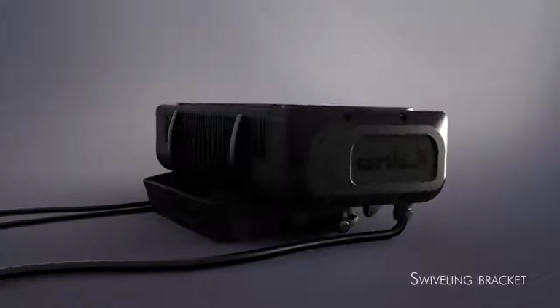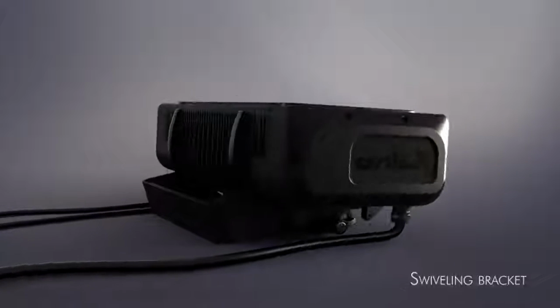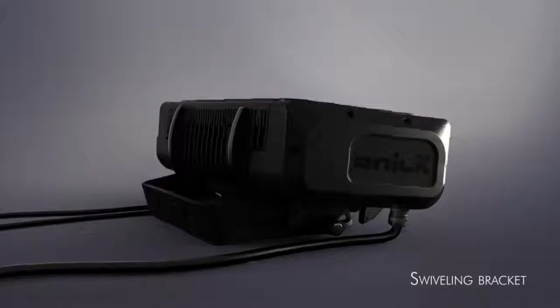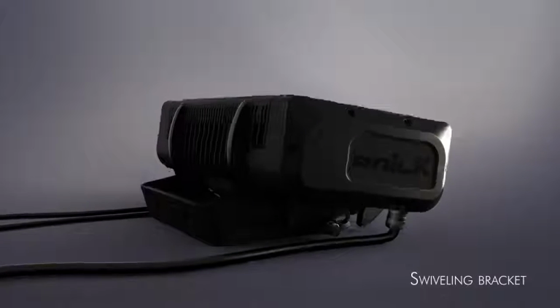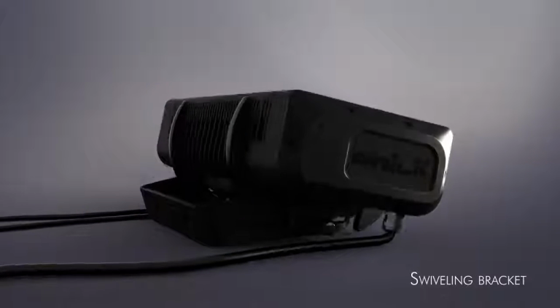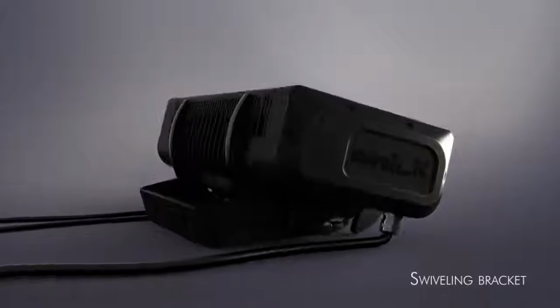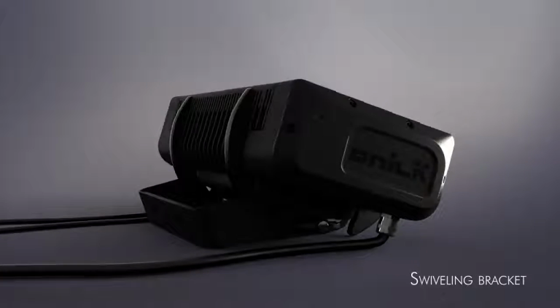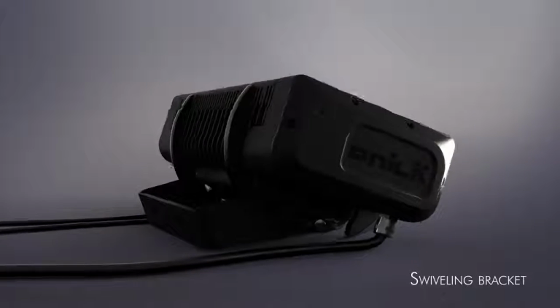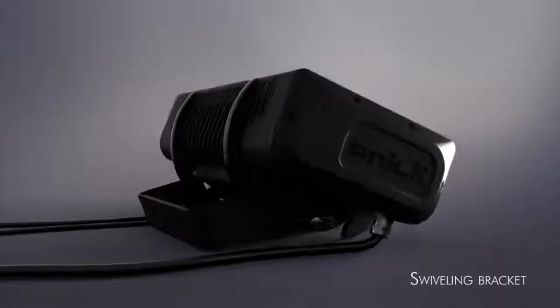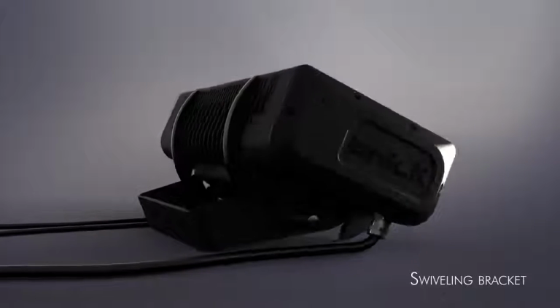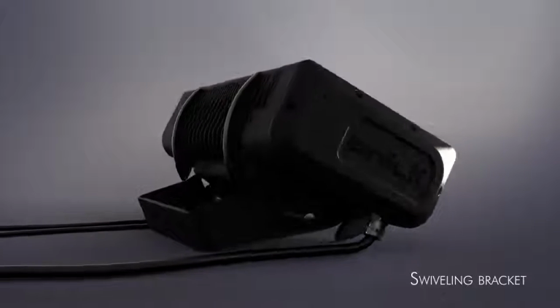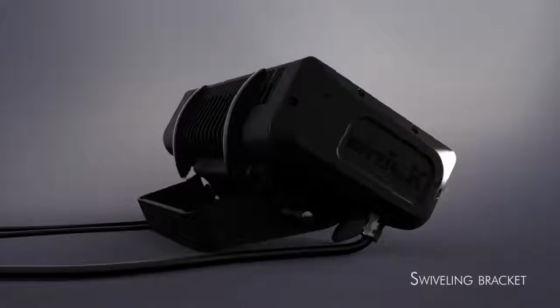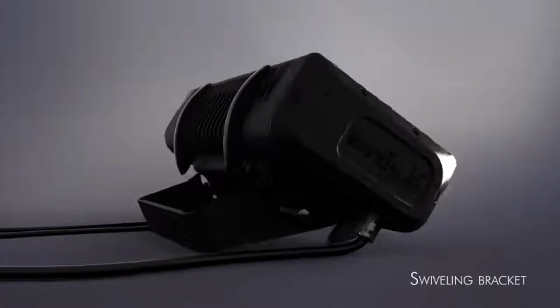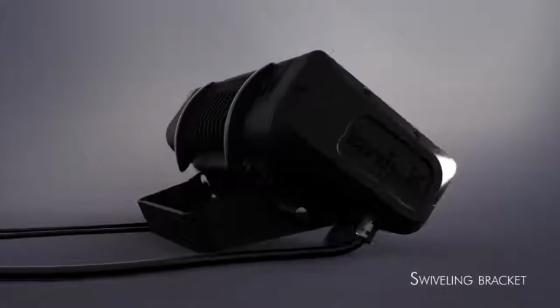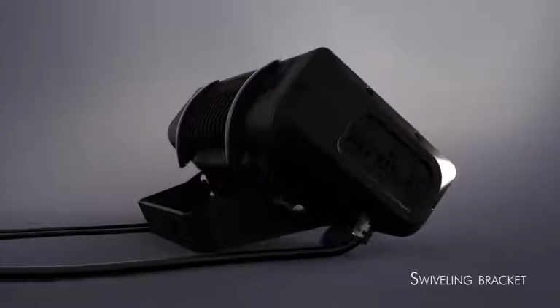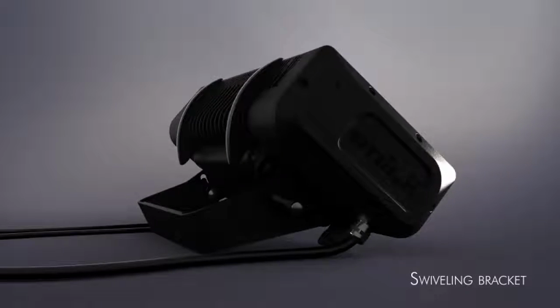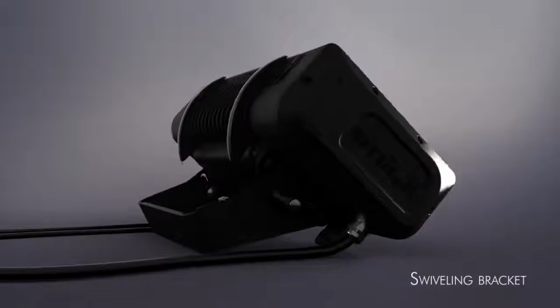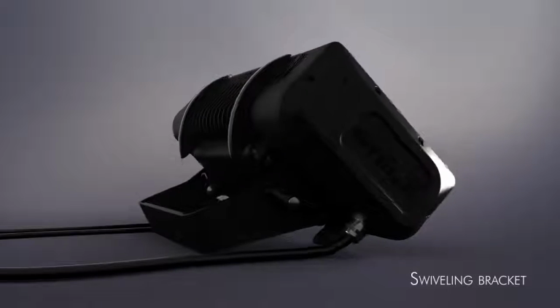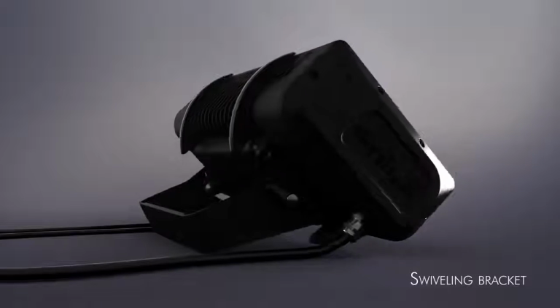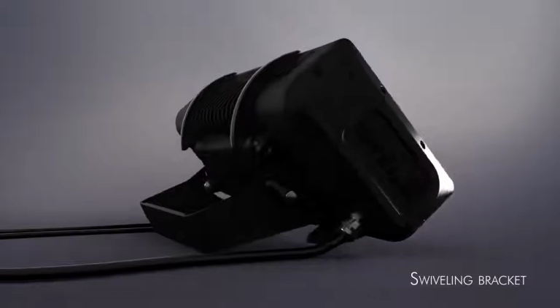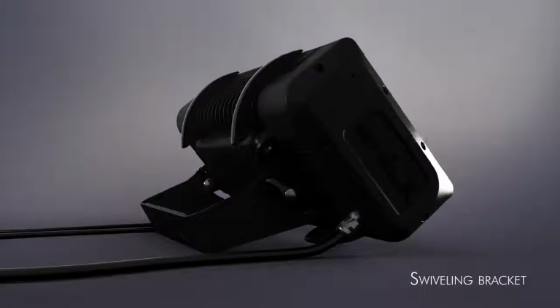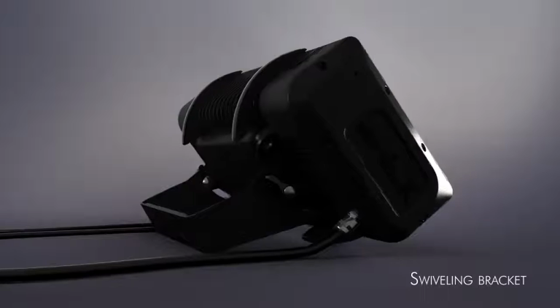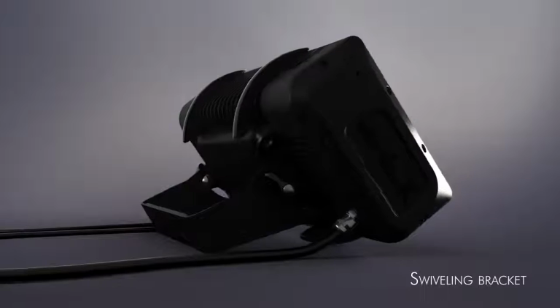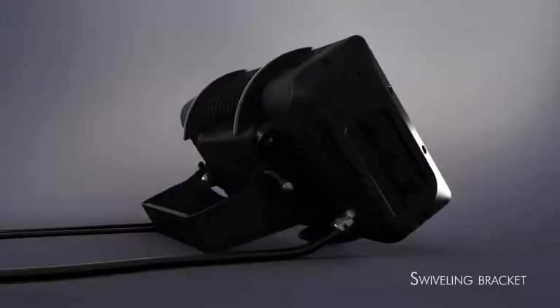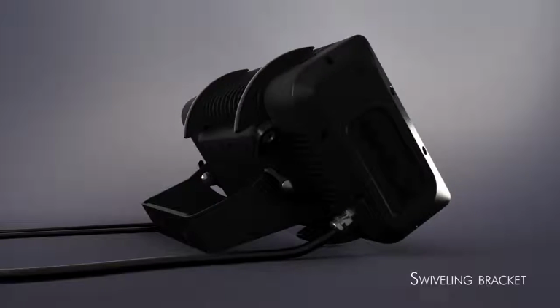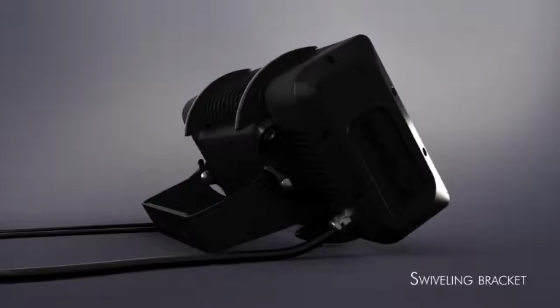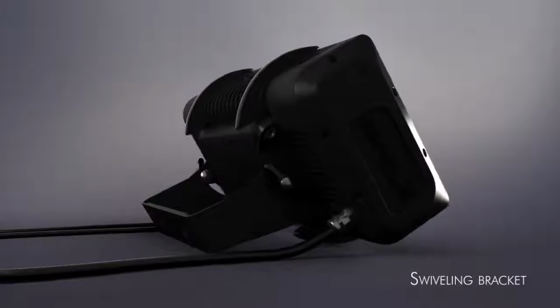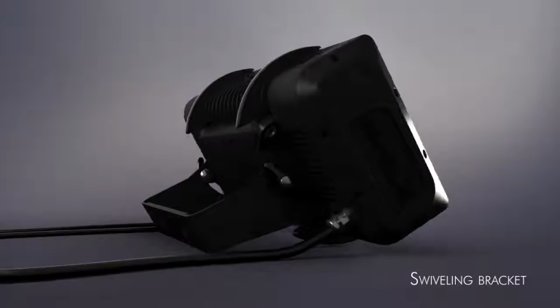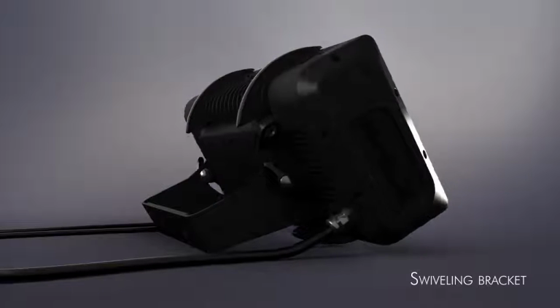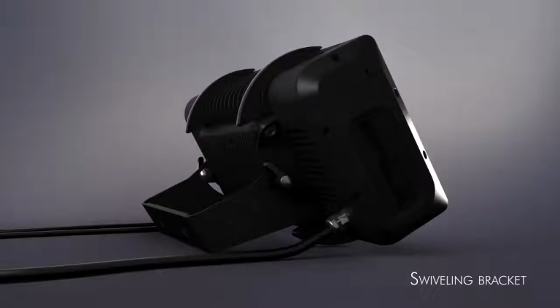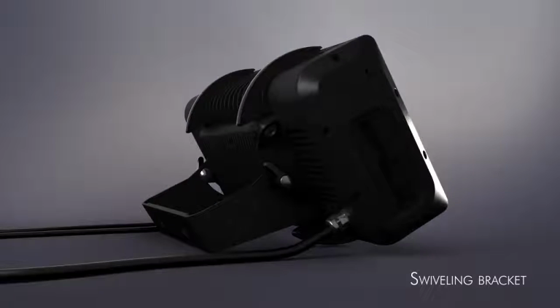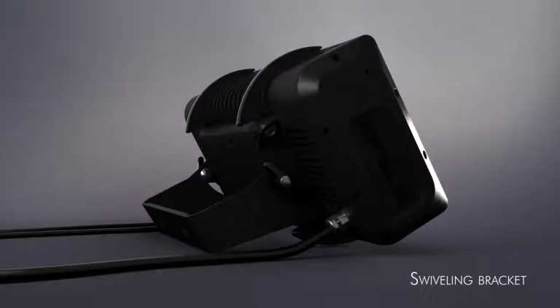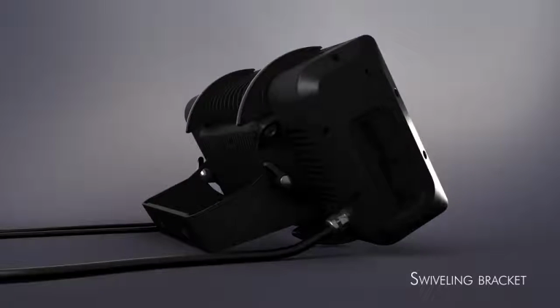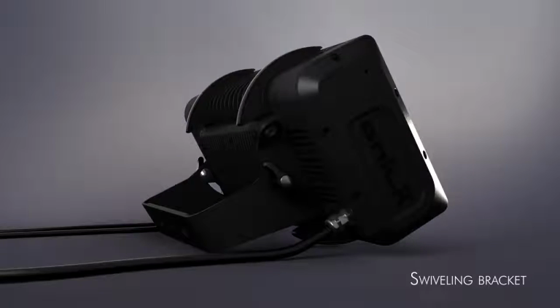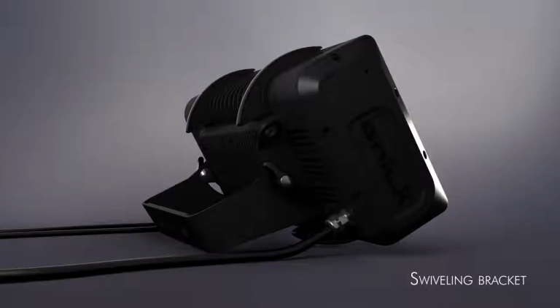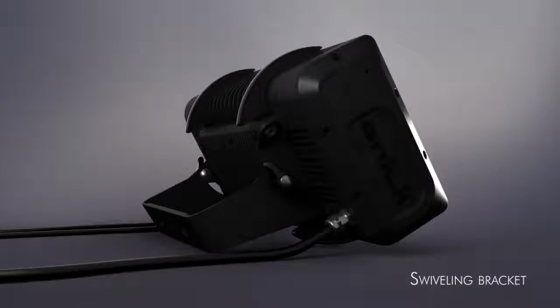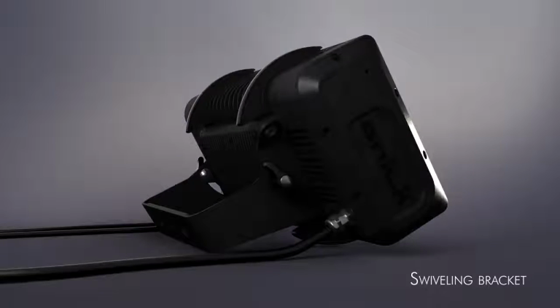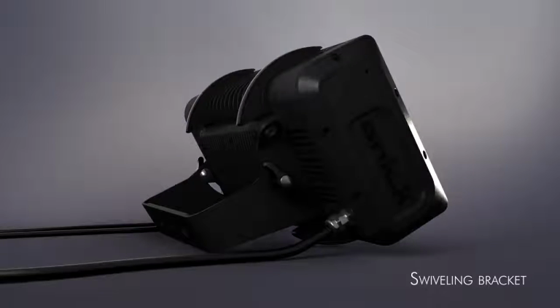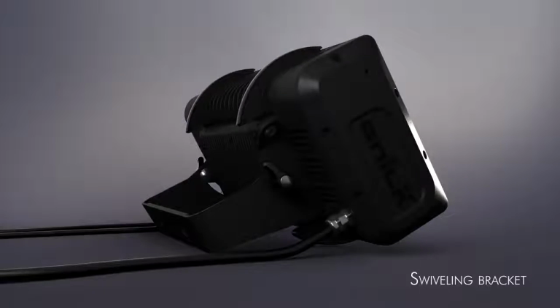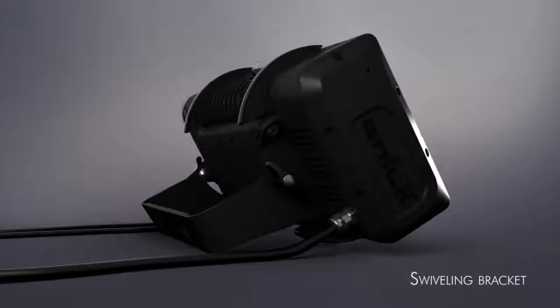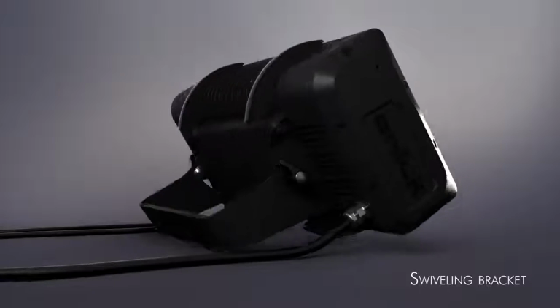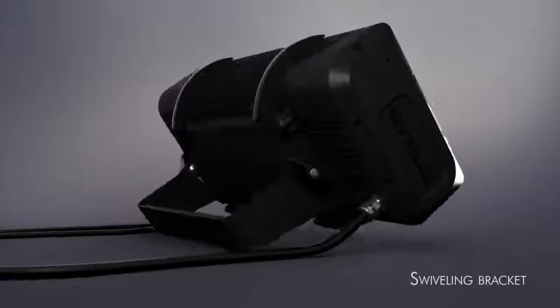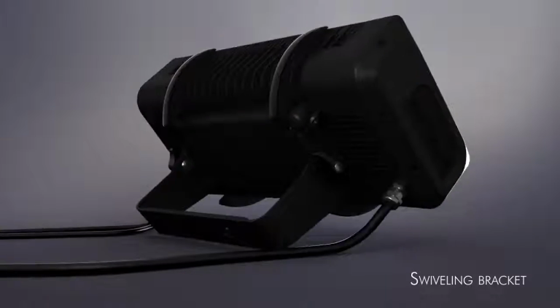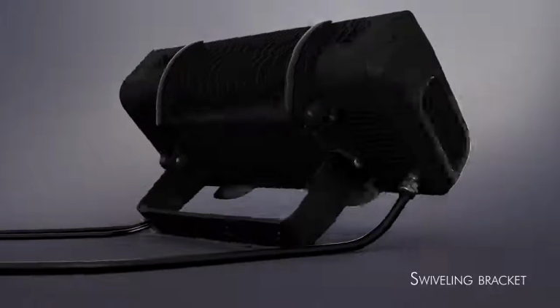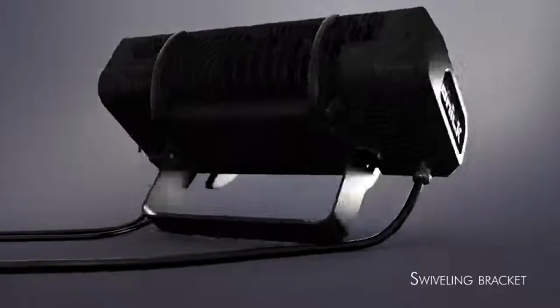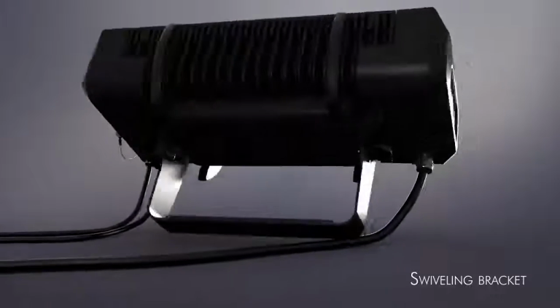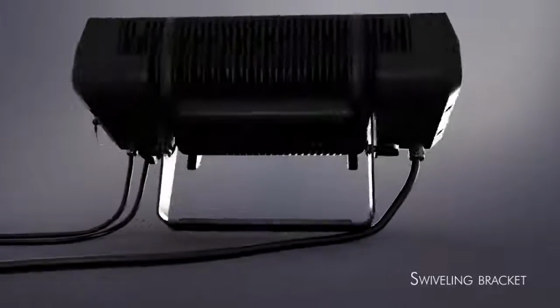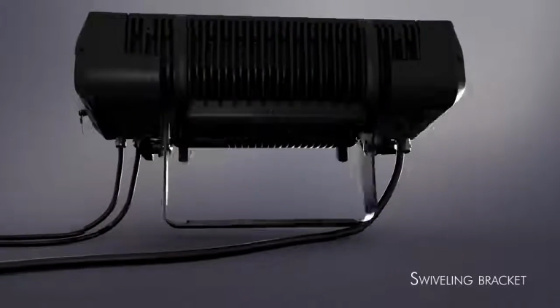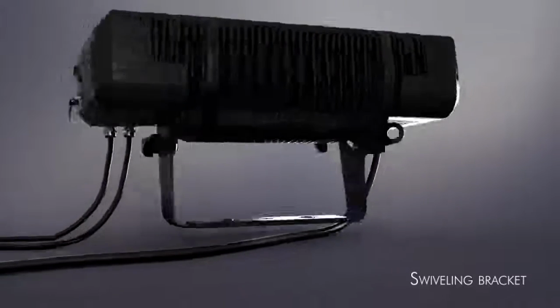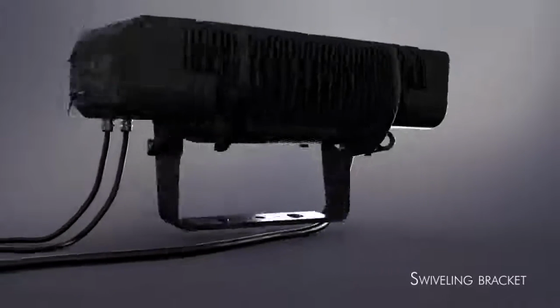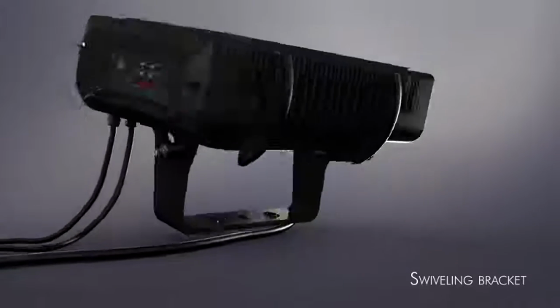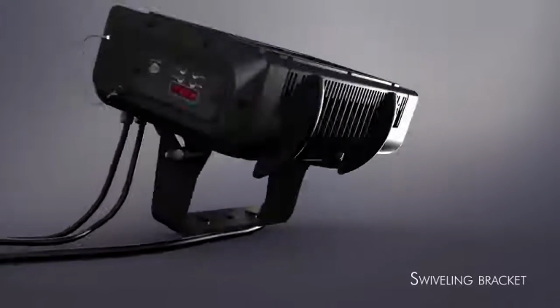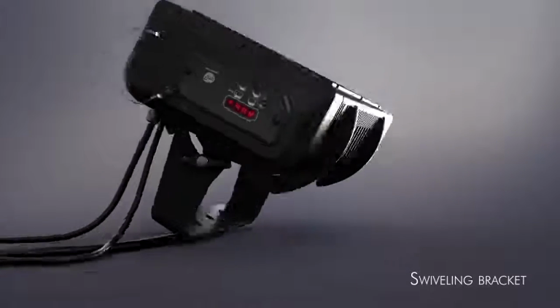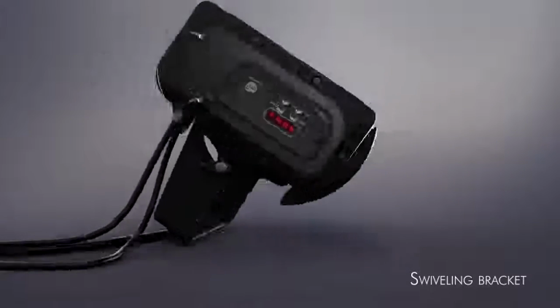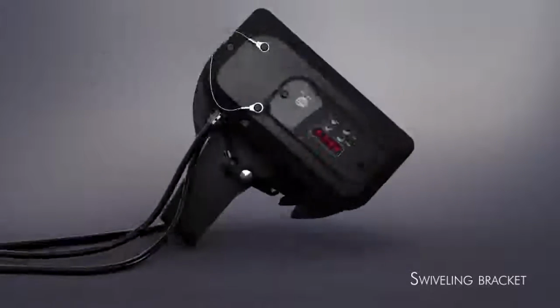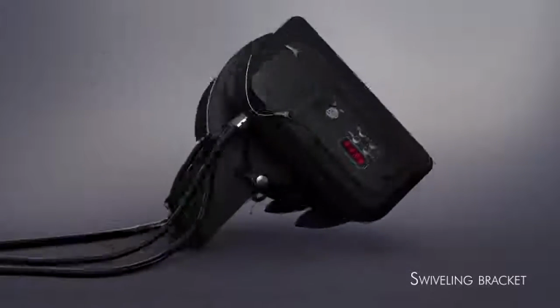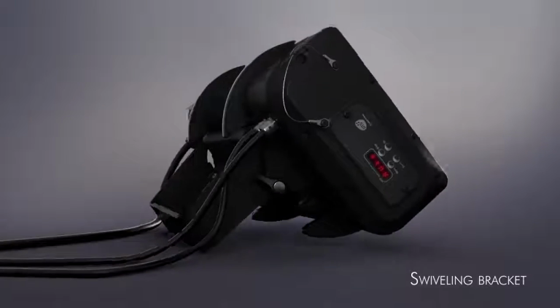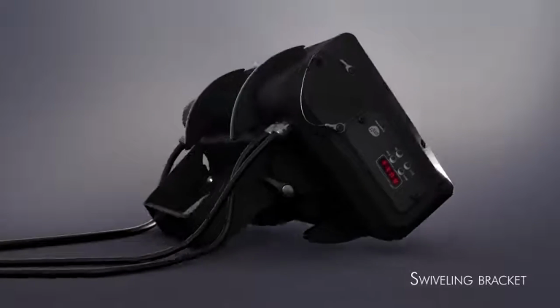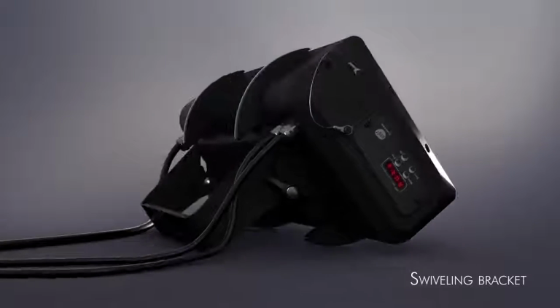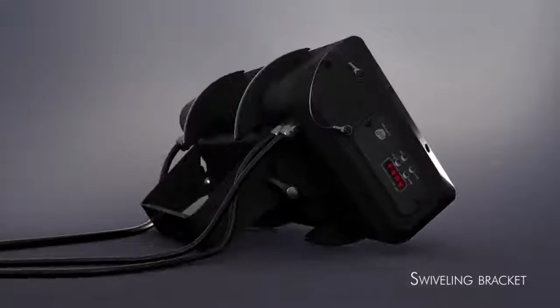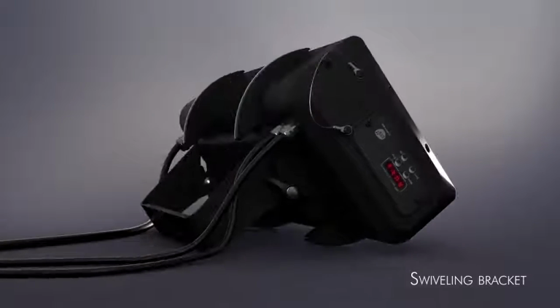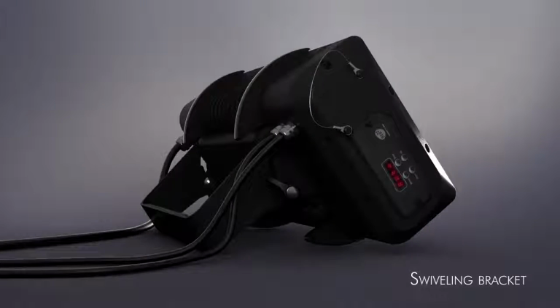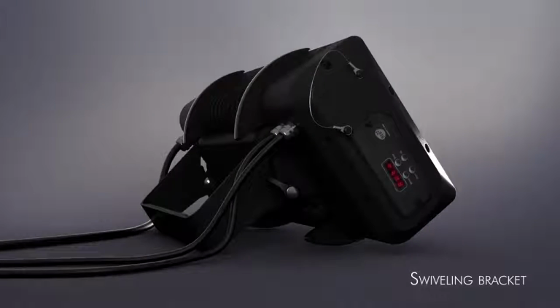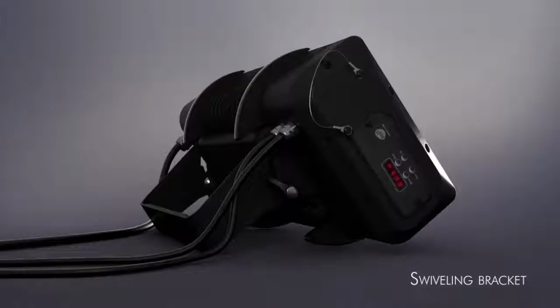Brick is fitted with a swivelling bracket and shaped feet that allow you to easily set the necessary tilt angle.